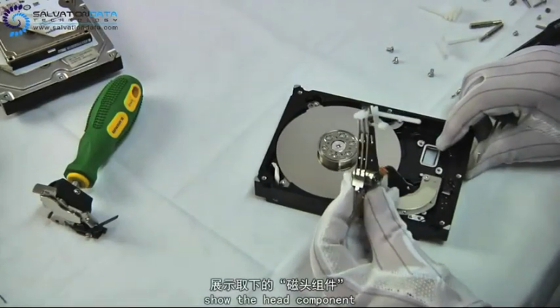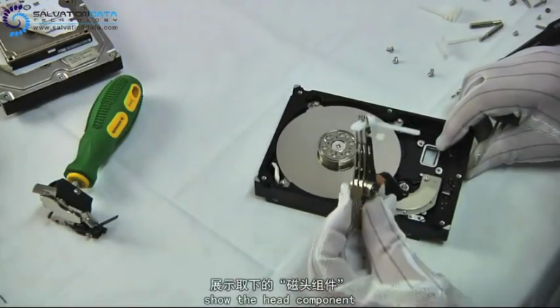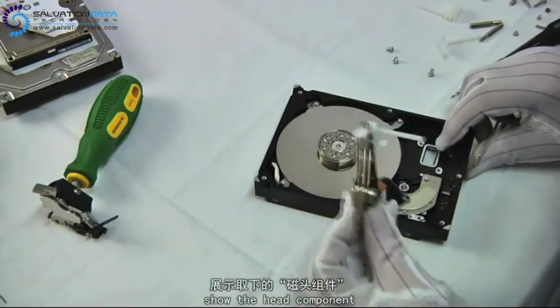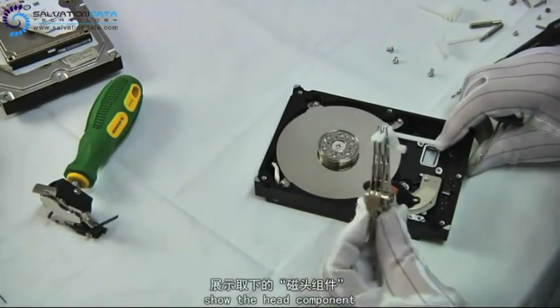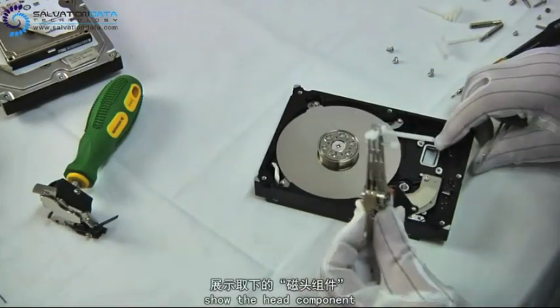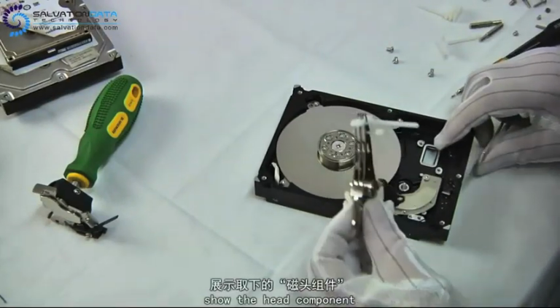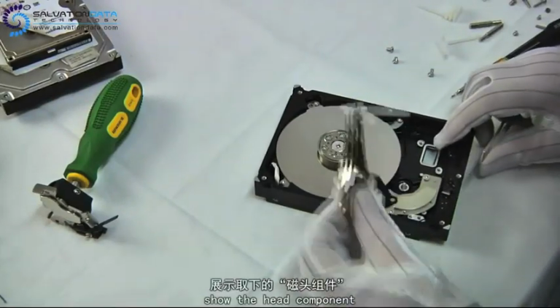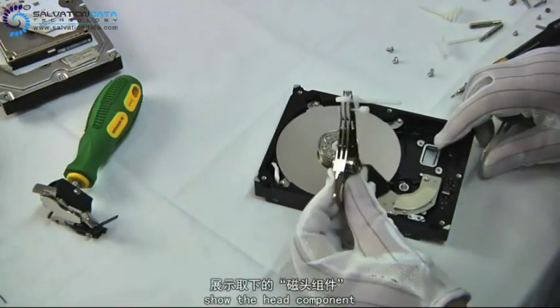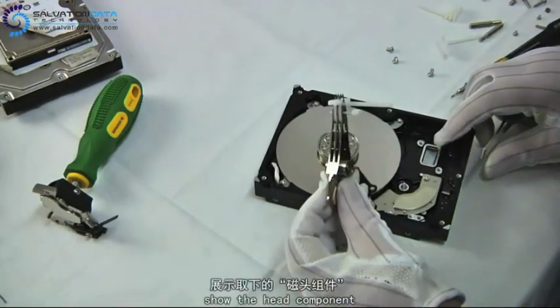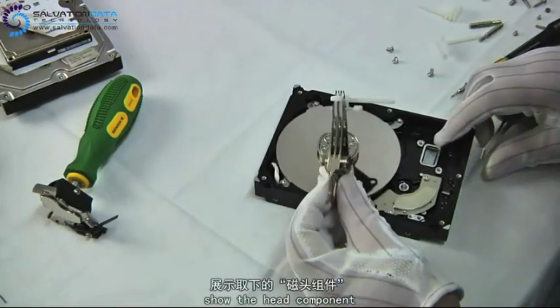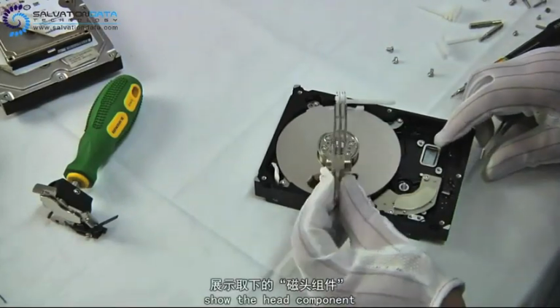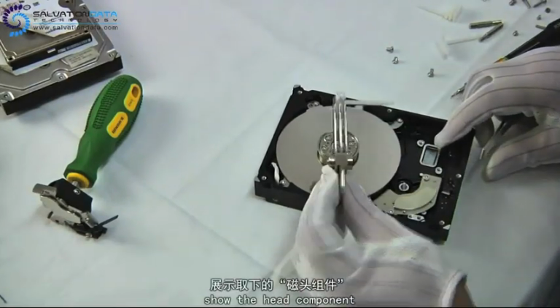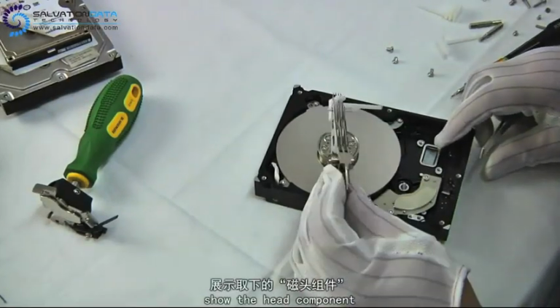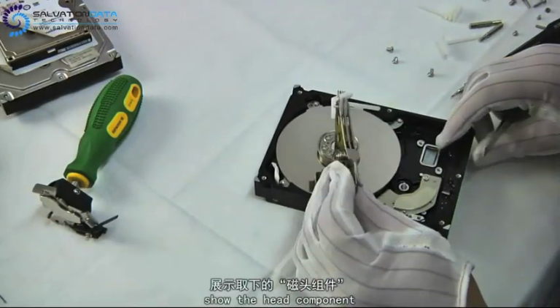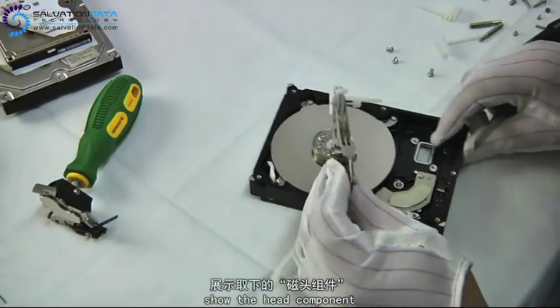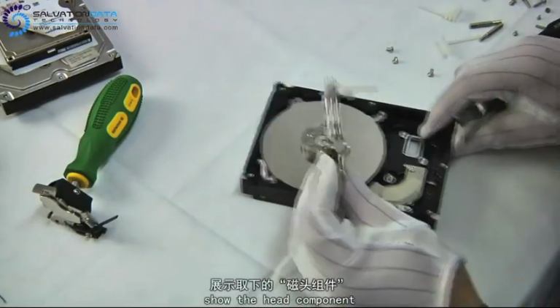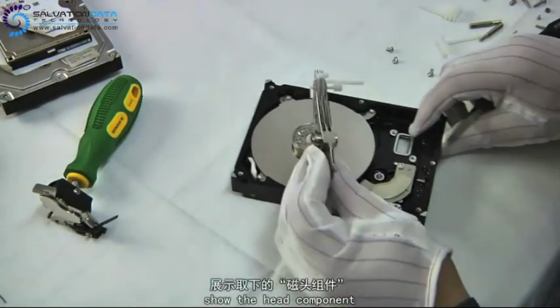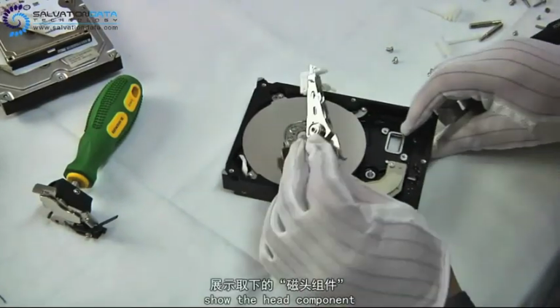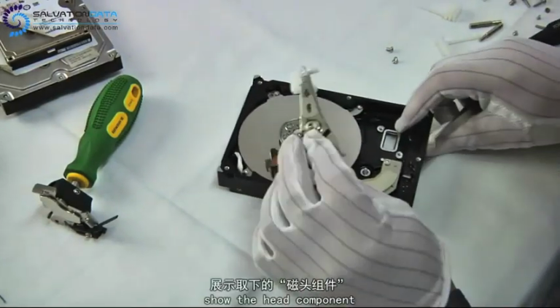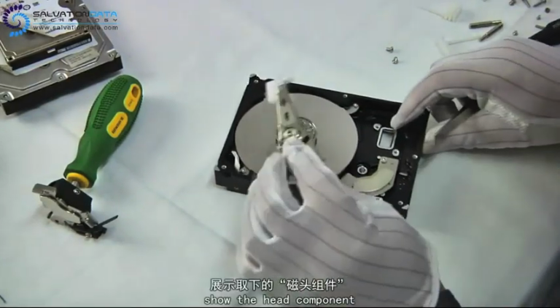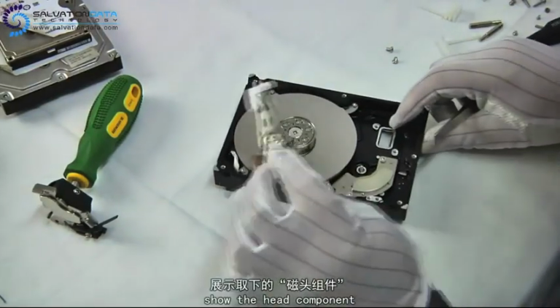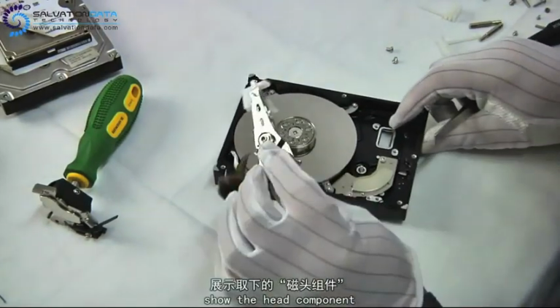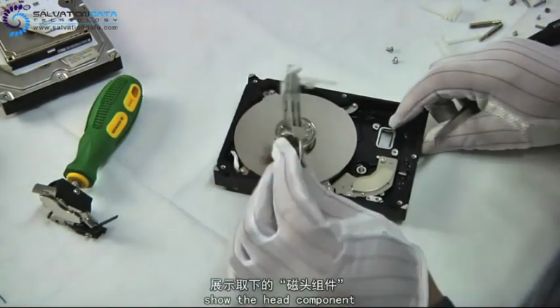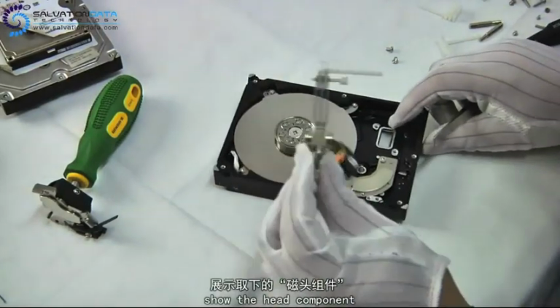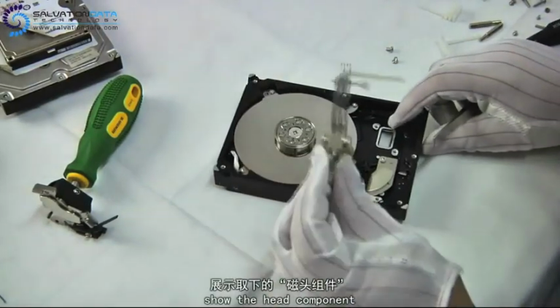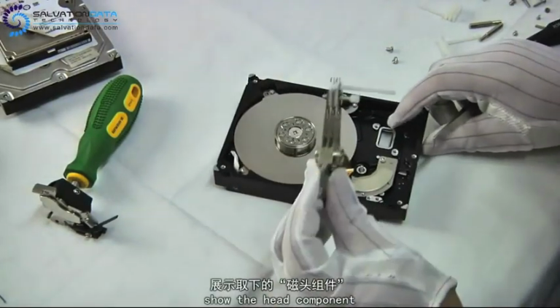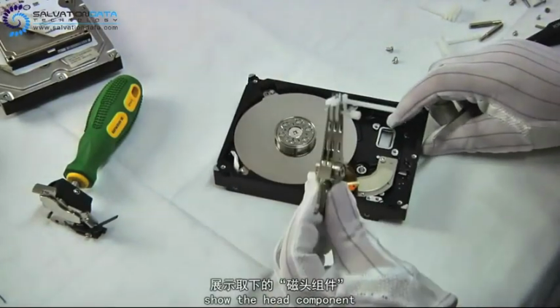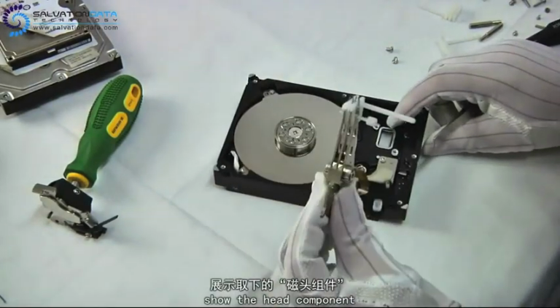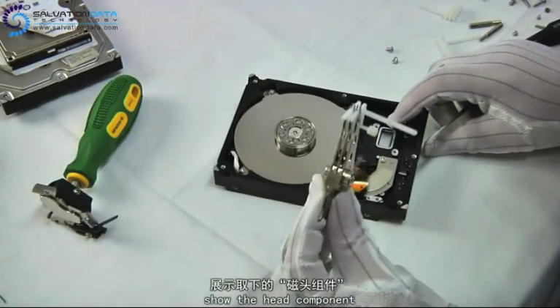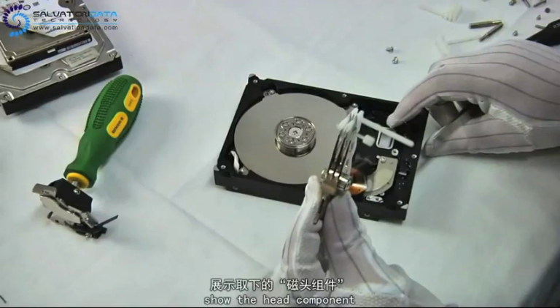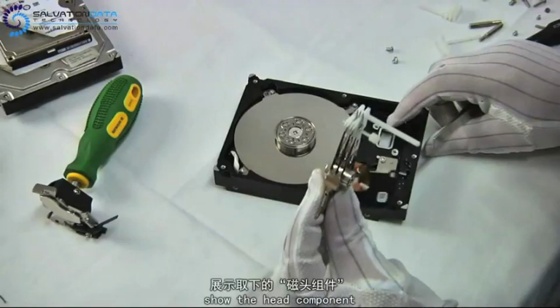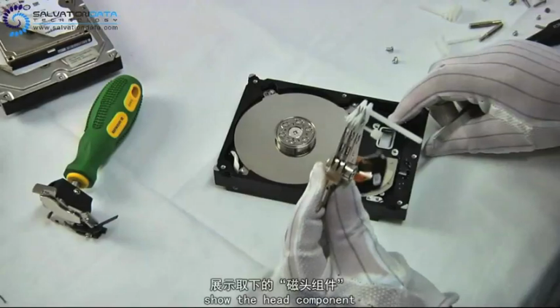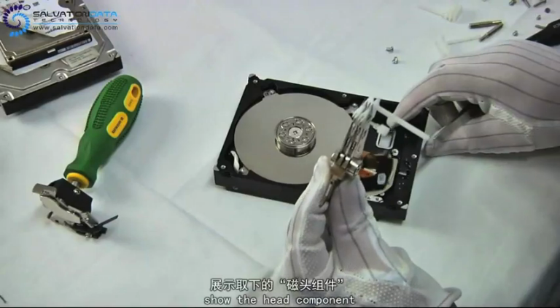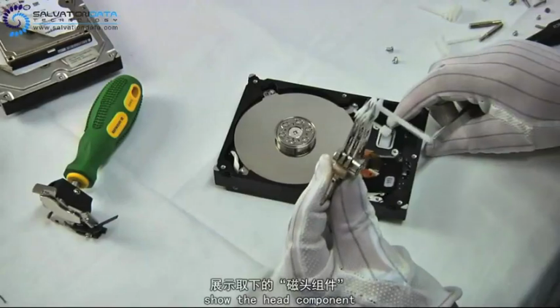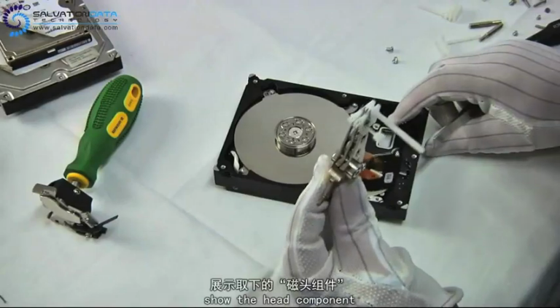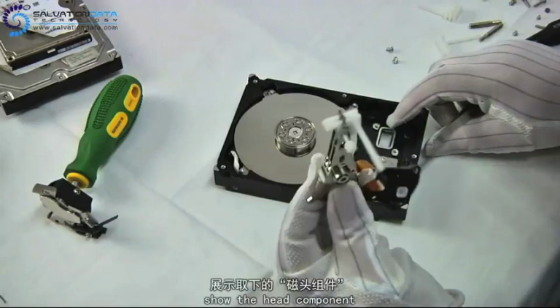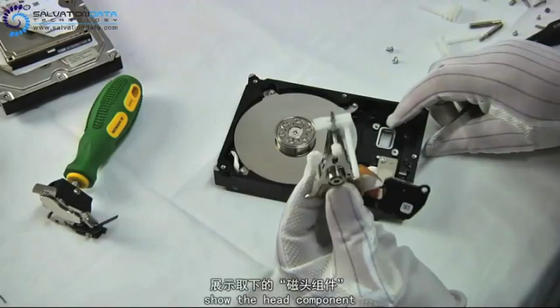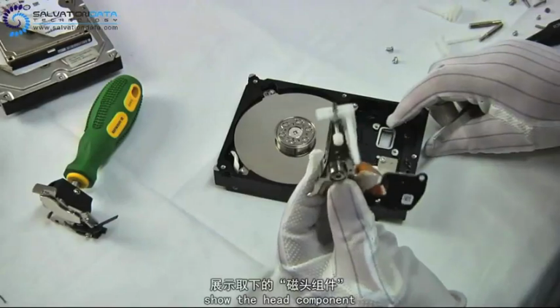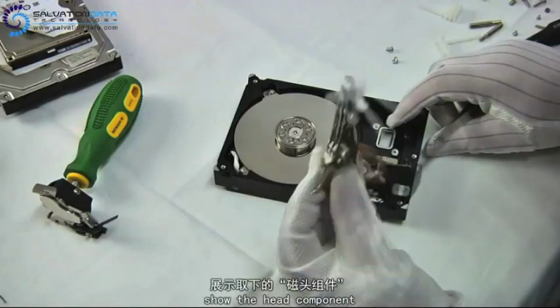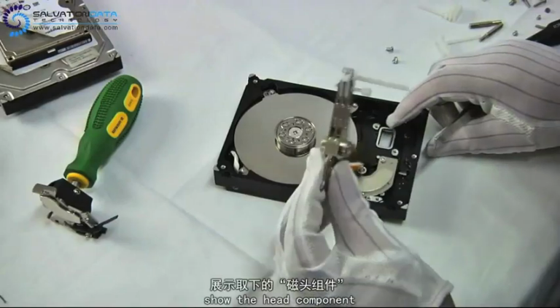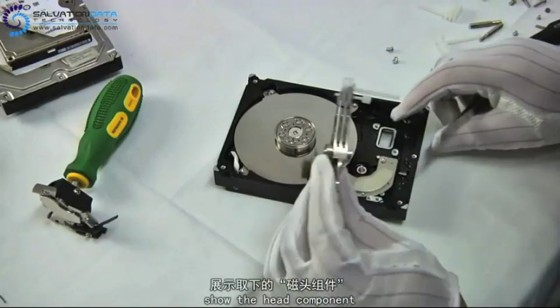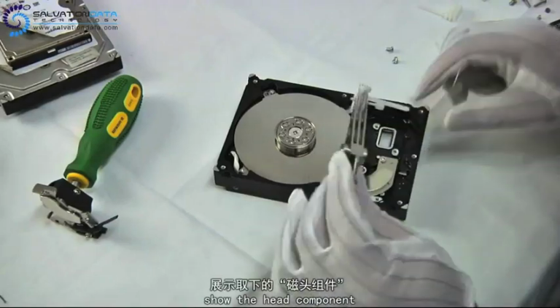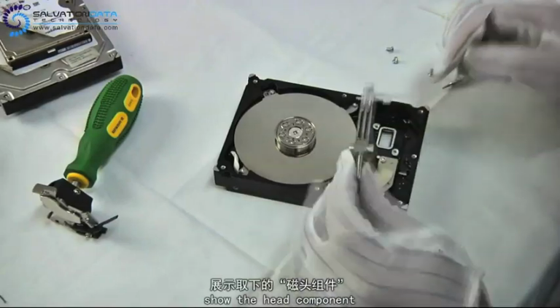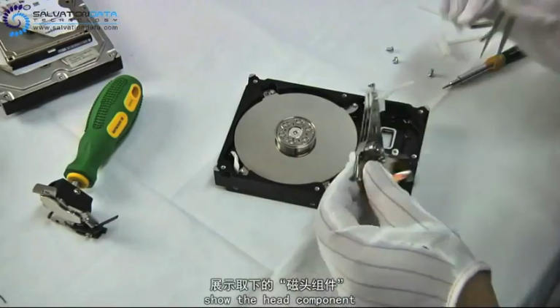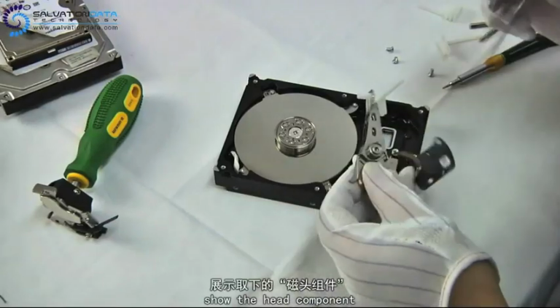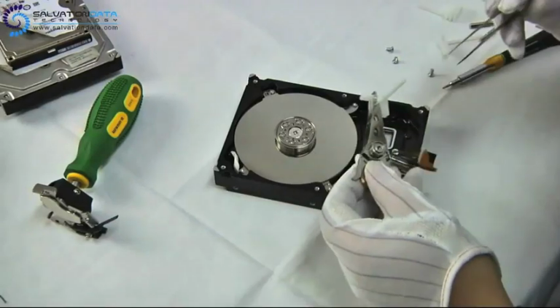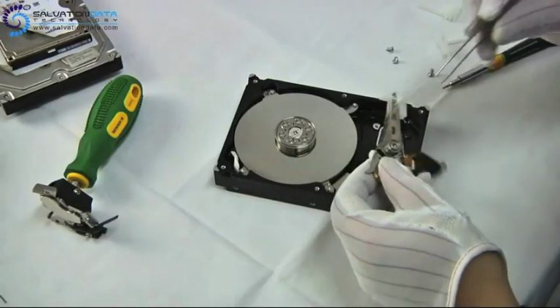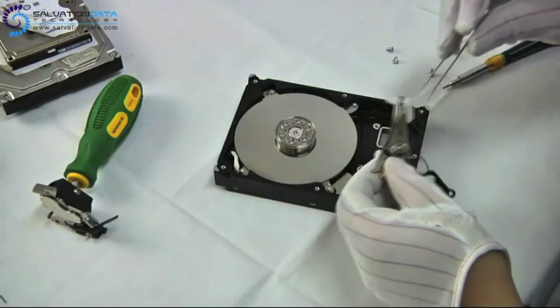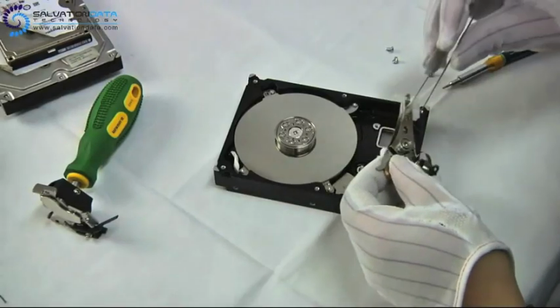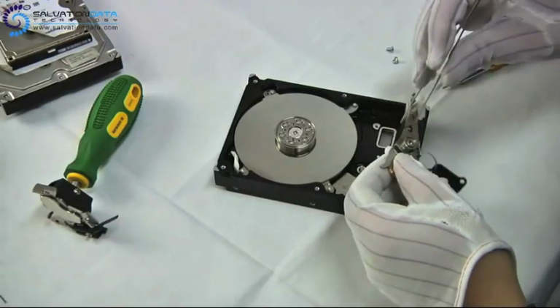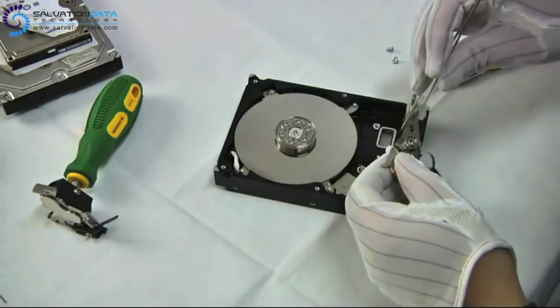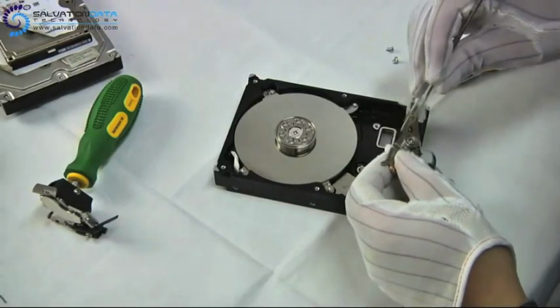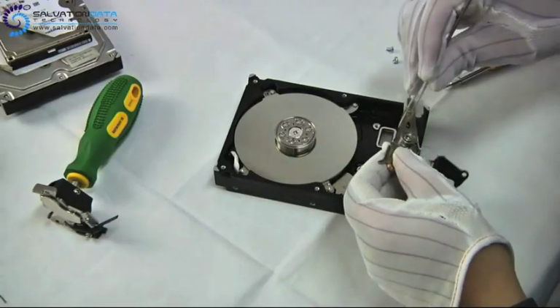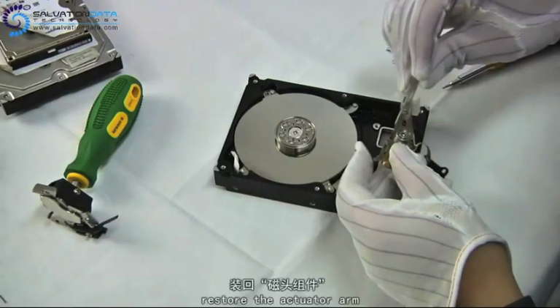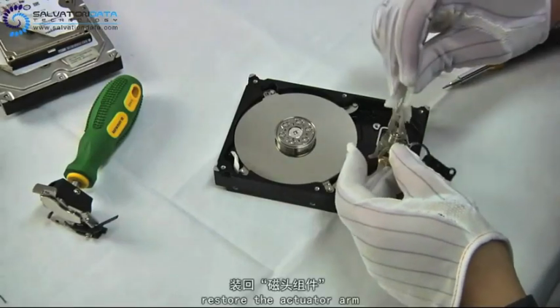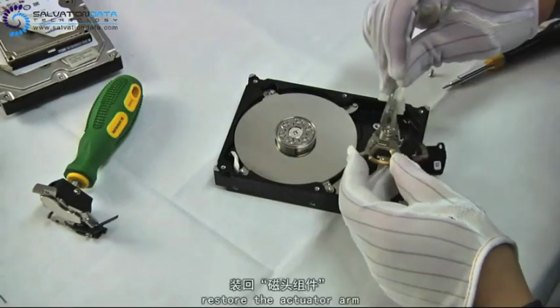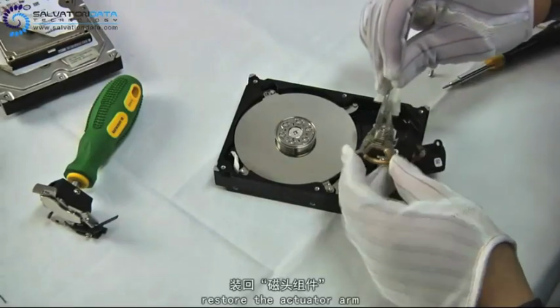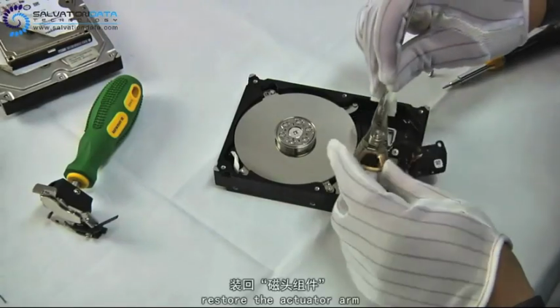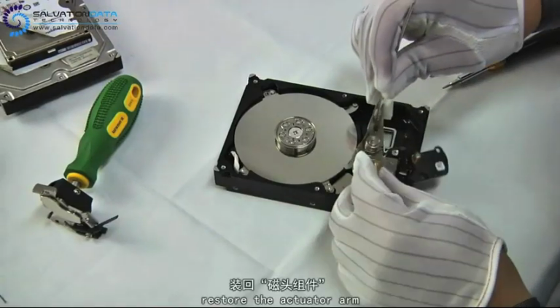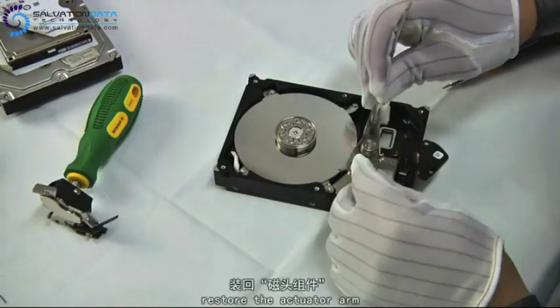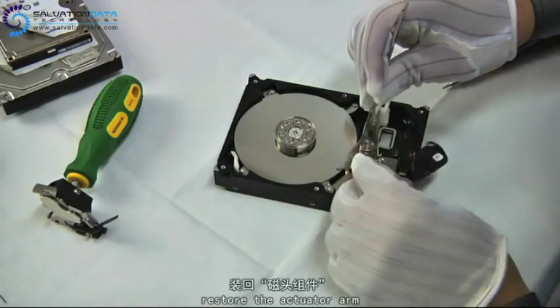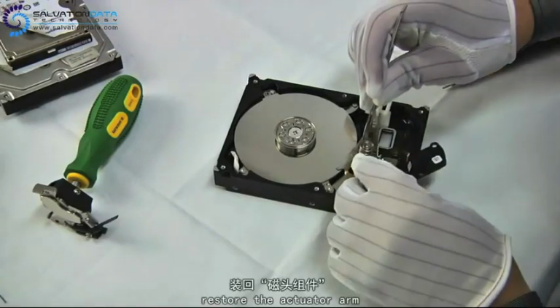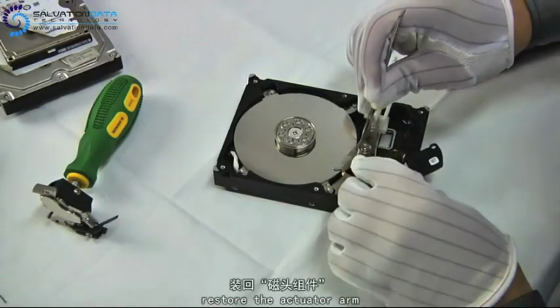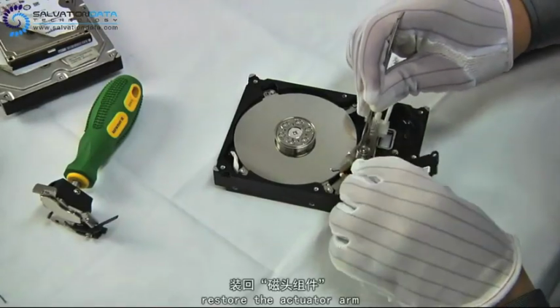You see these are the heads and the head comb. The head comb was designed to make sure that these heads, which are extremely fragile, do not contact each other.